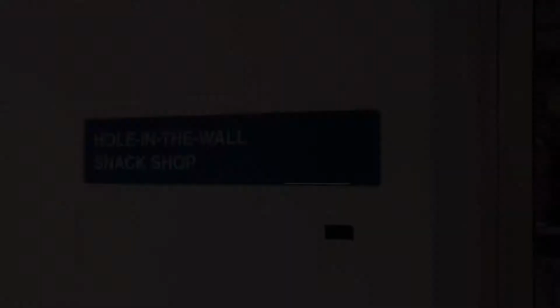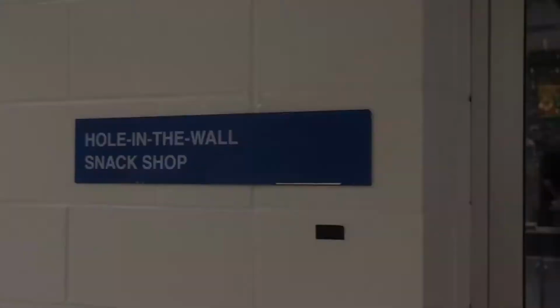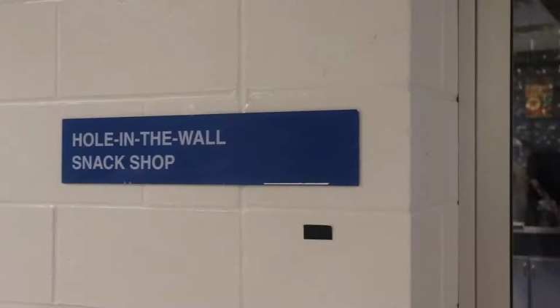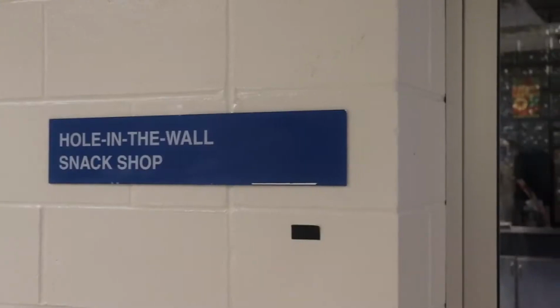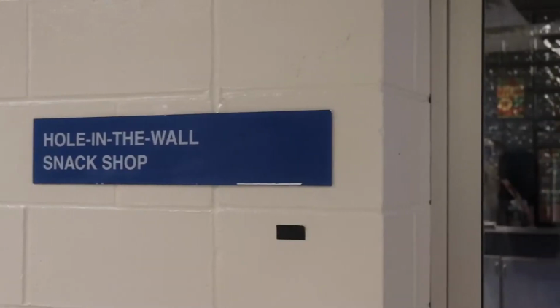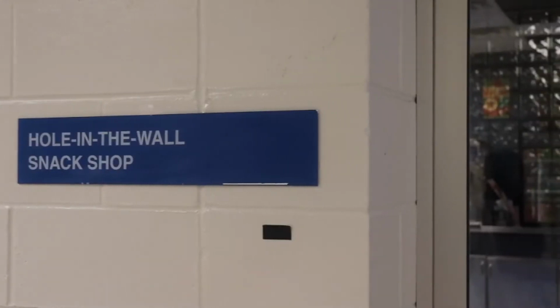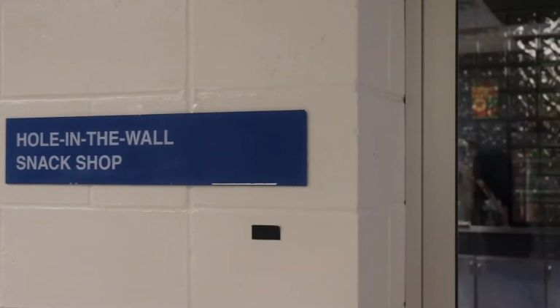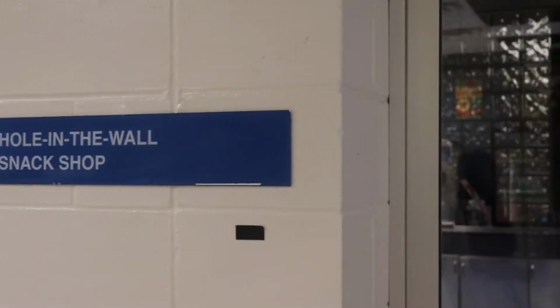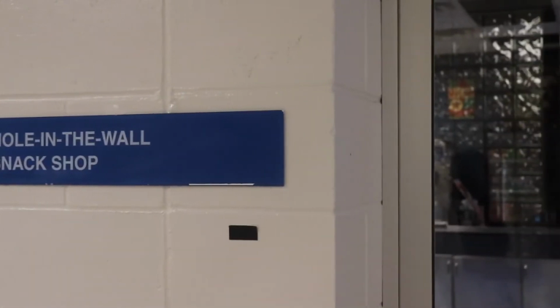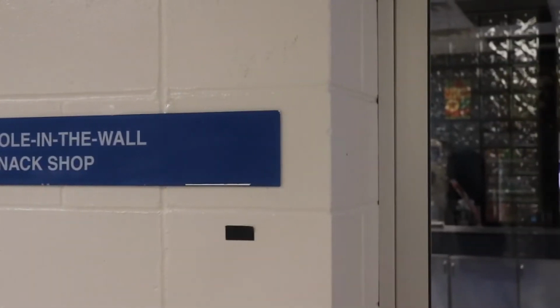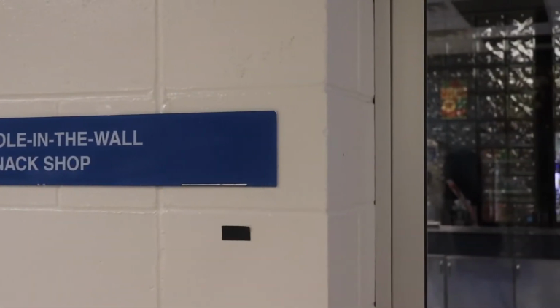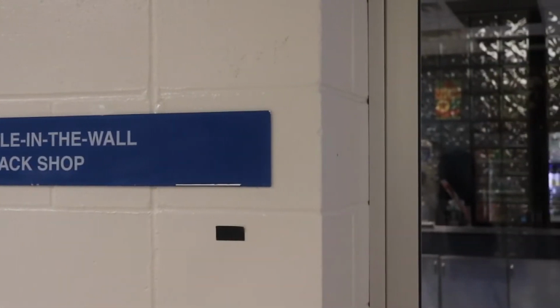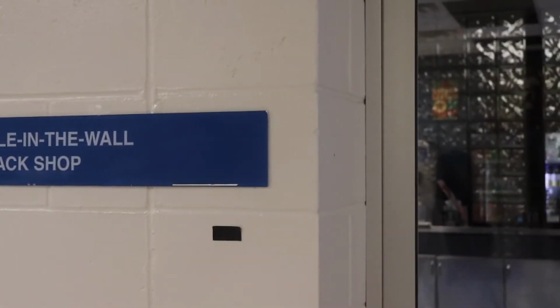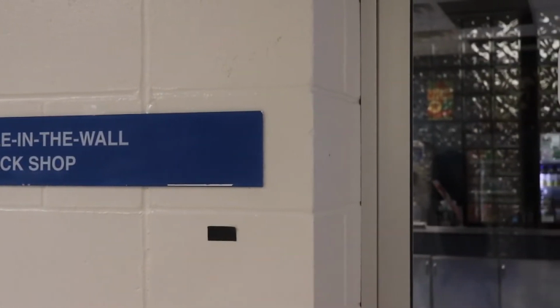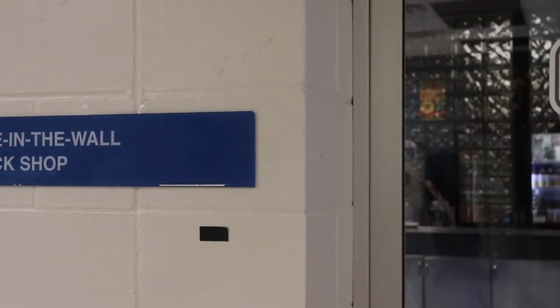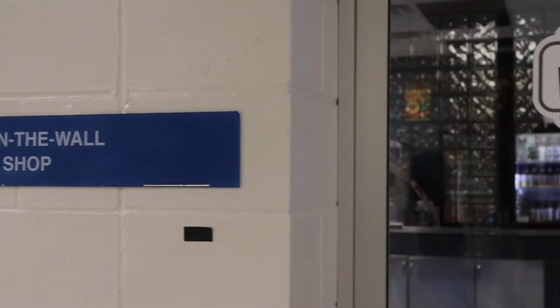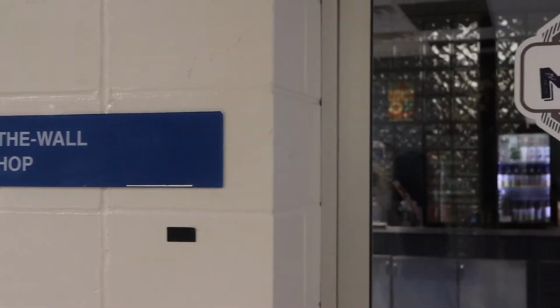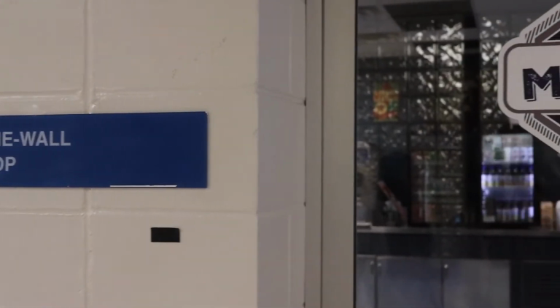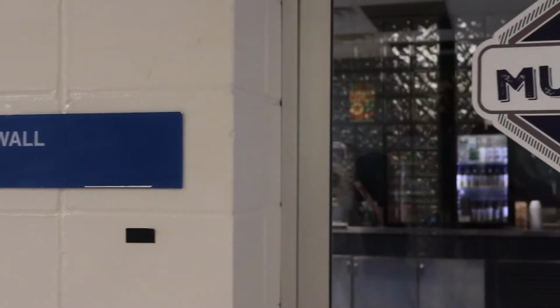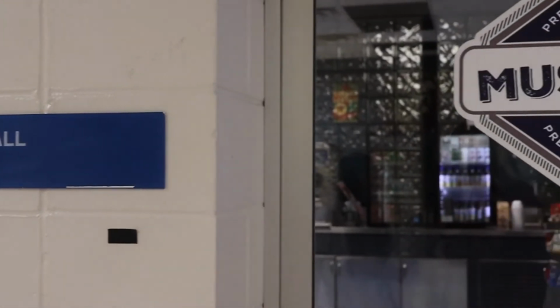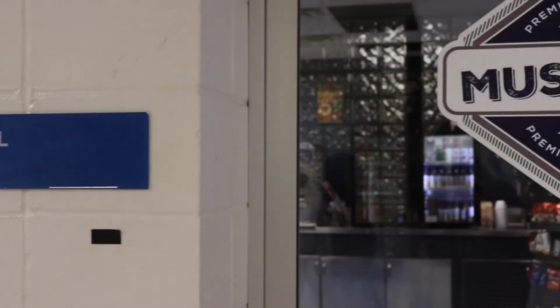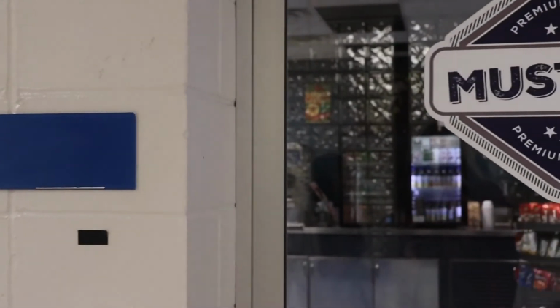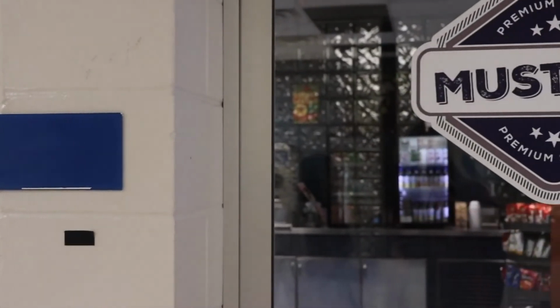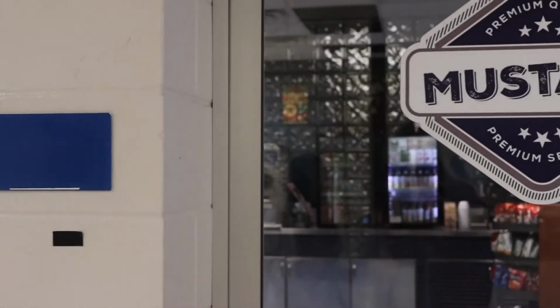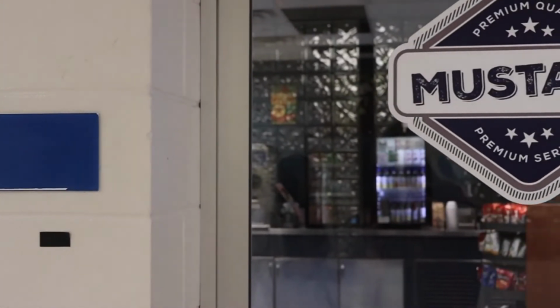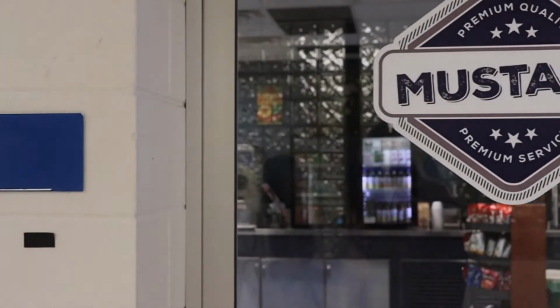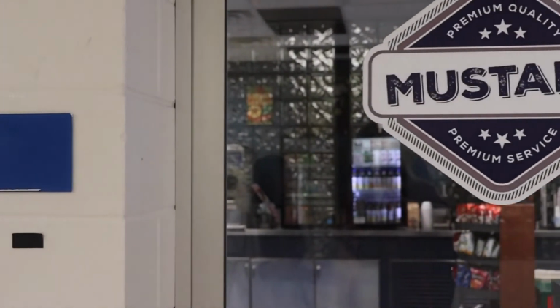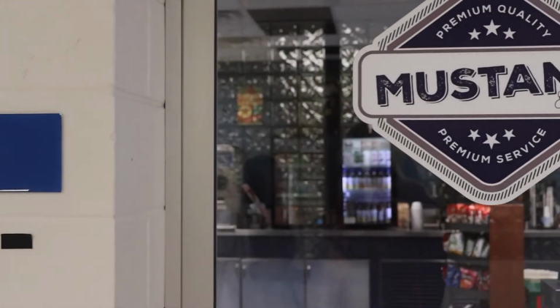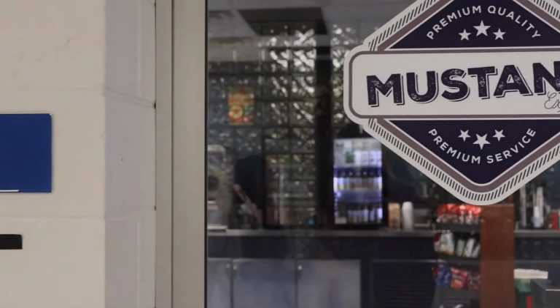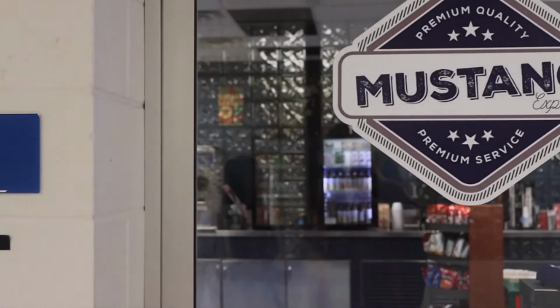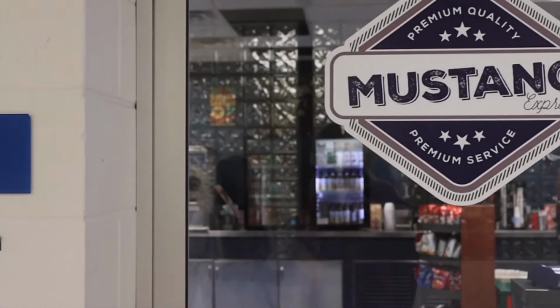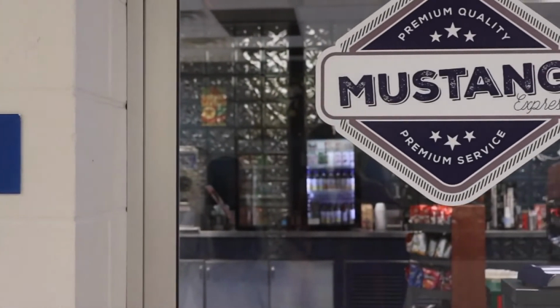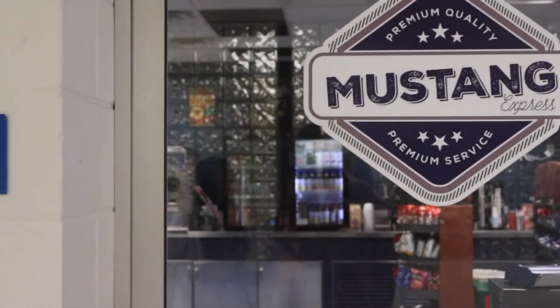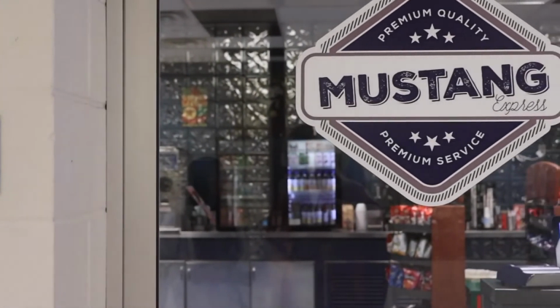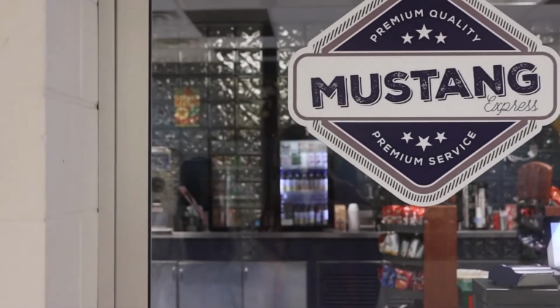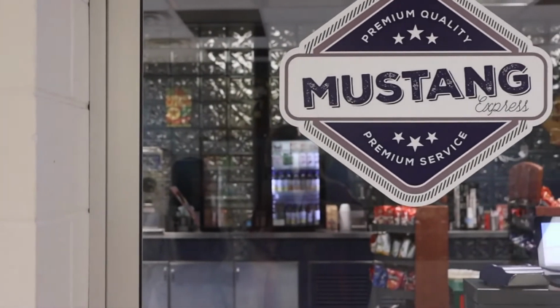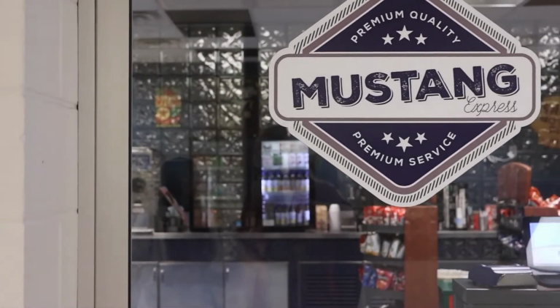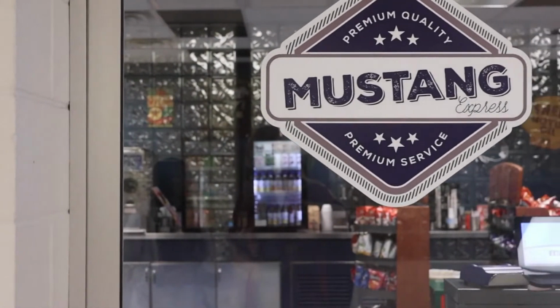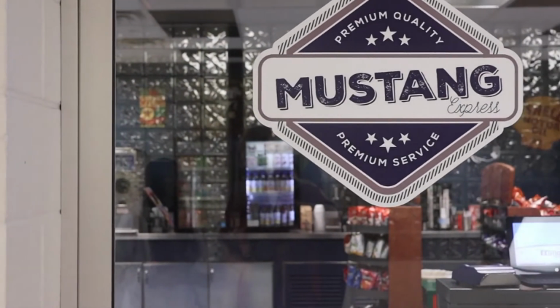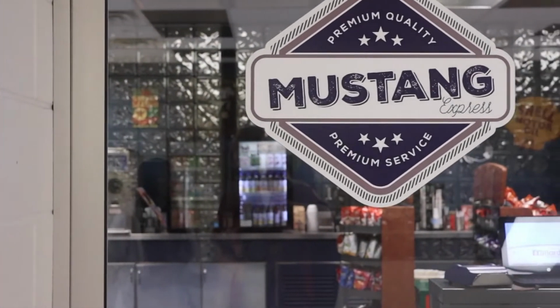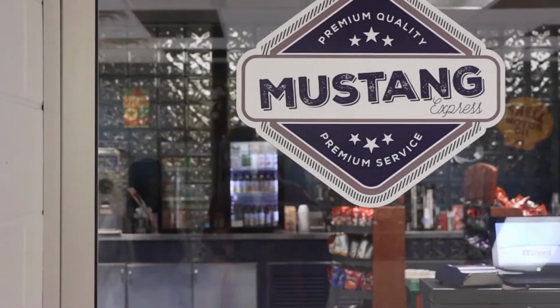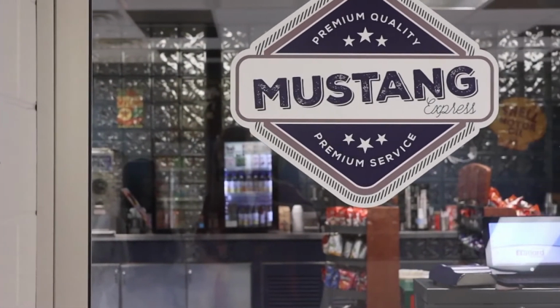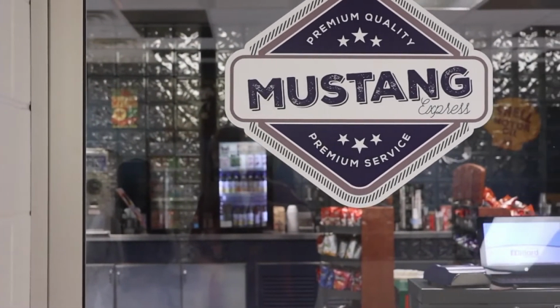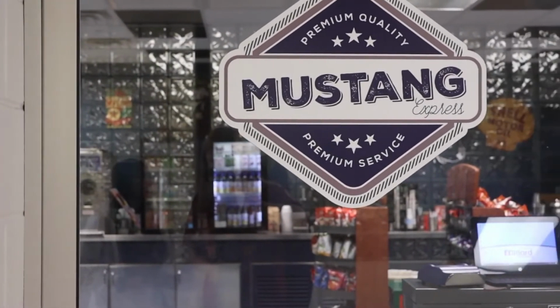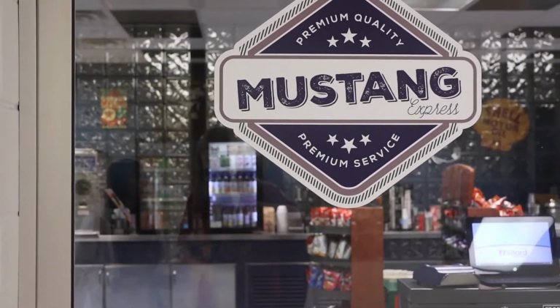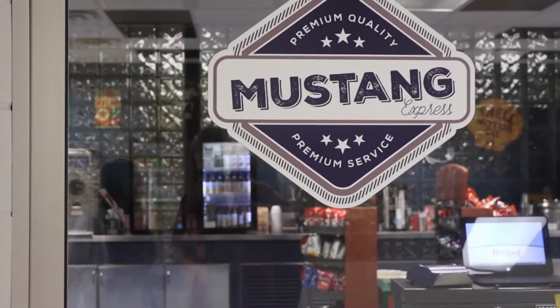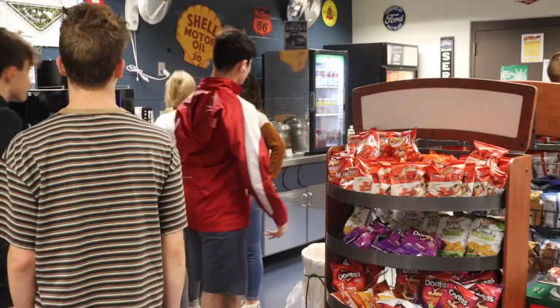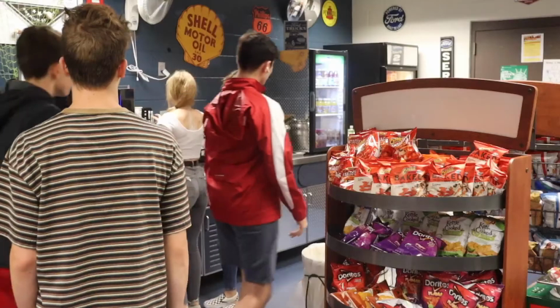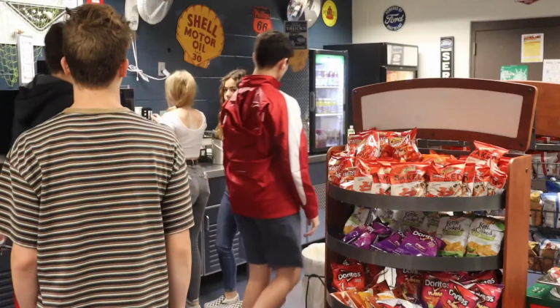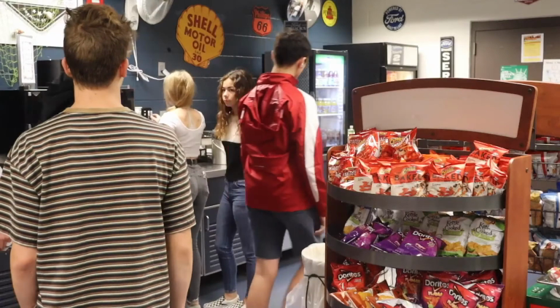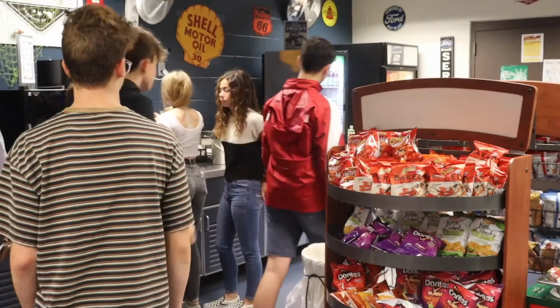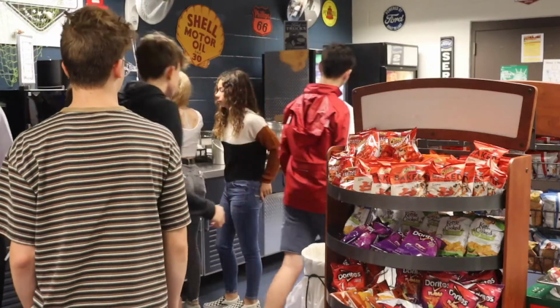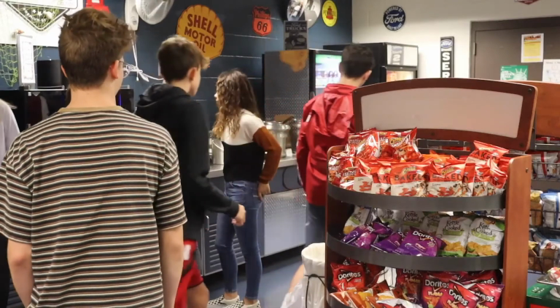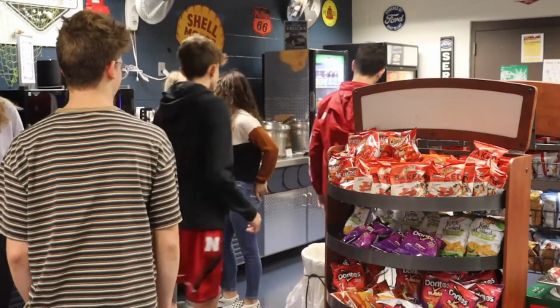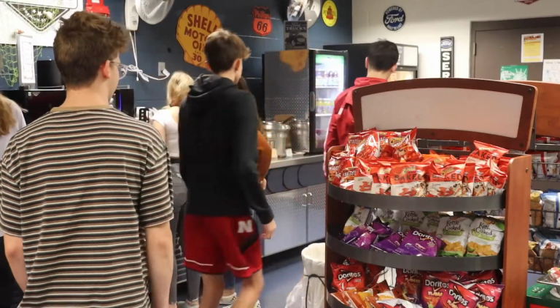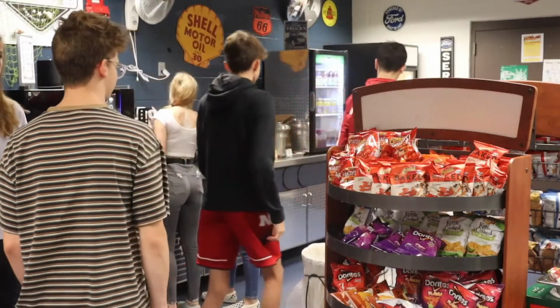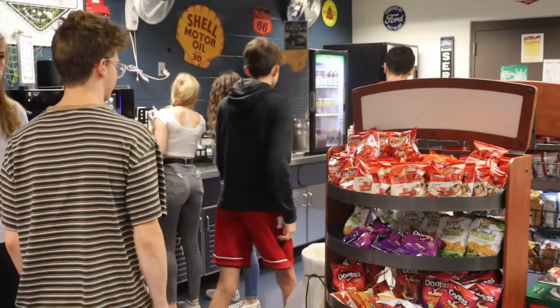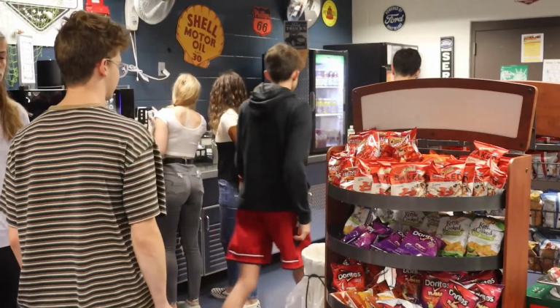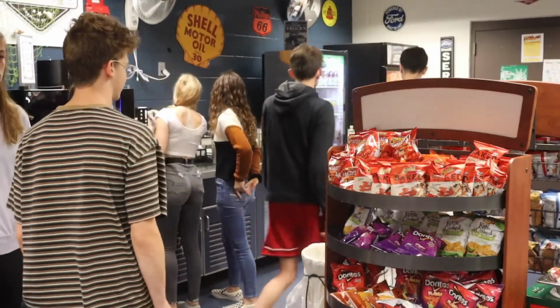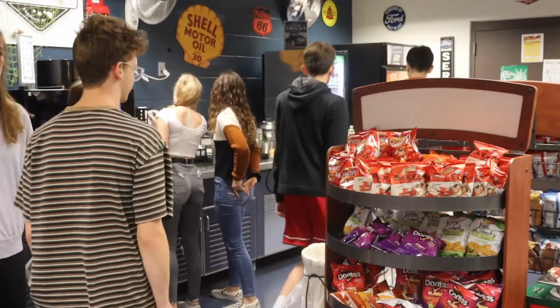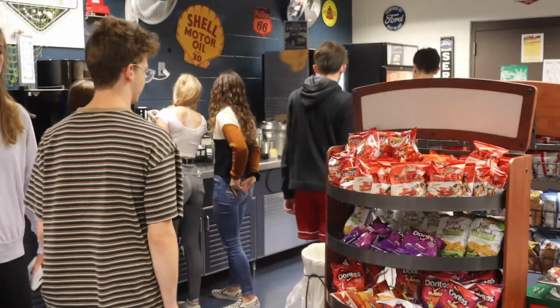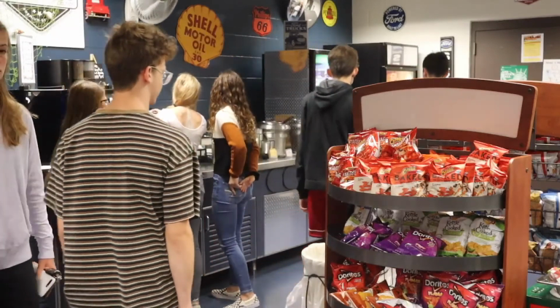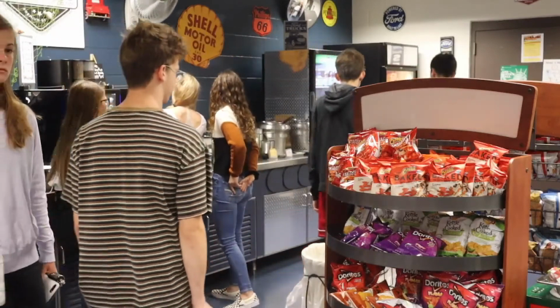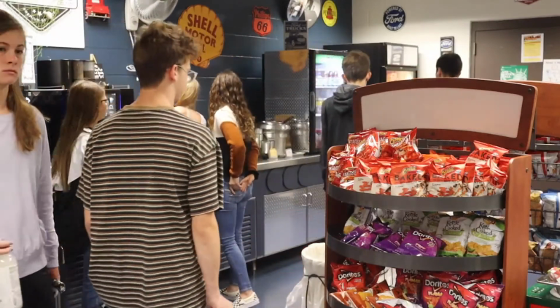The Mustang Express, more commonly known as the hole in the wall, is the Miller North C-Store where students can purchase drinks and snacks.